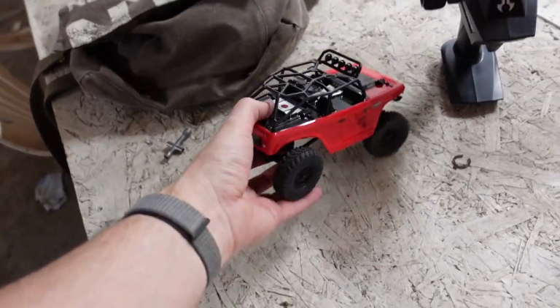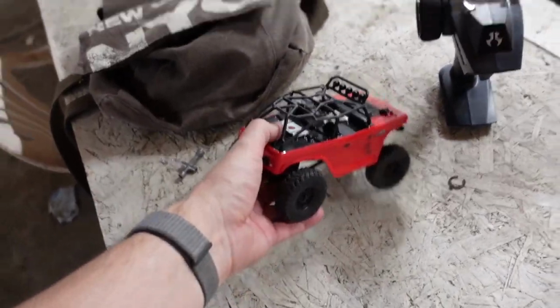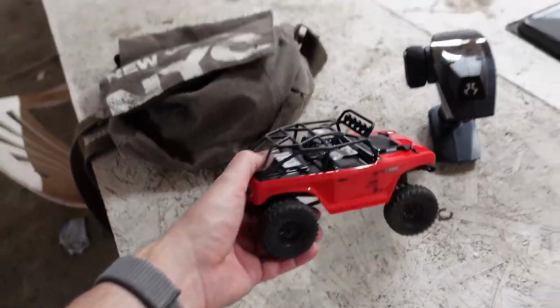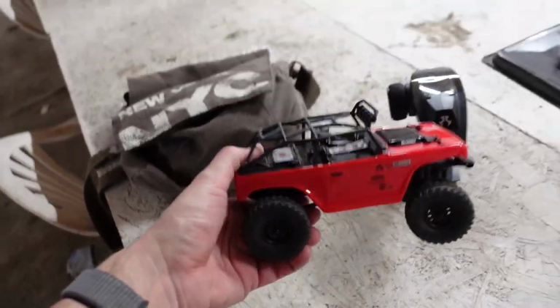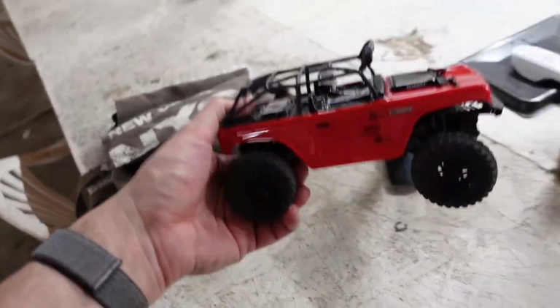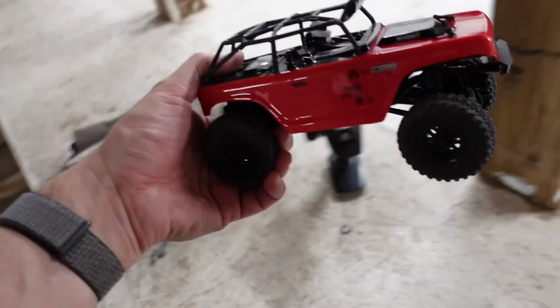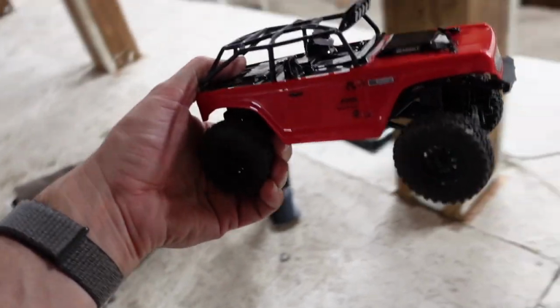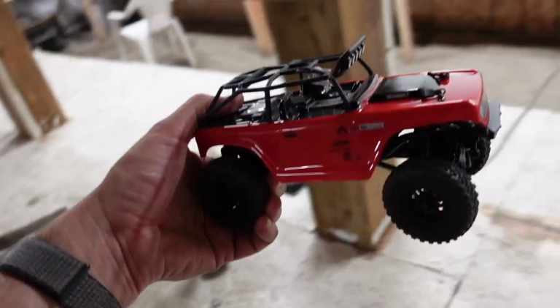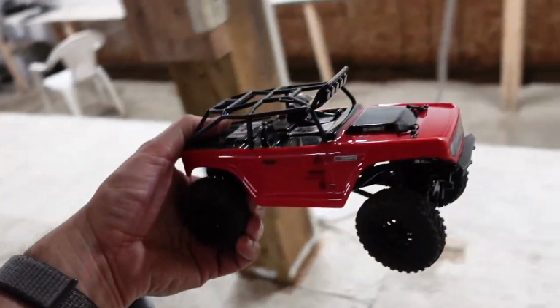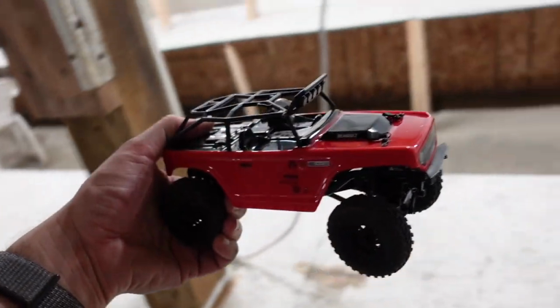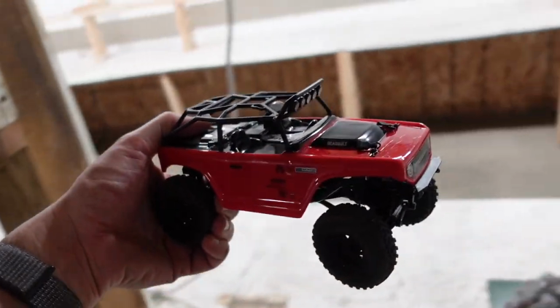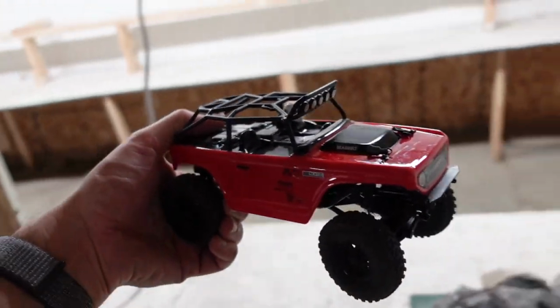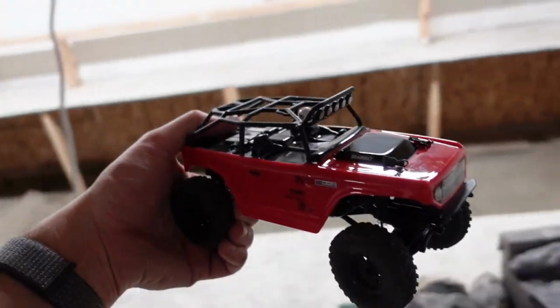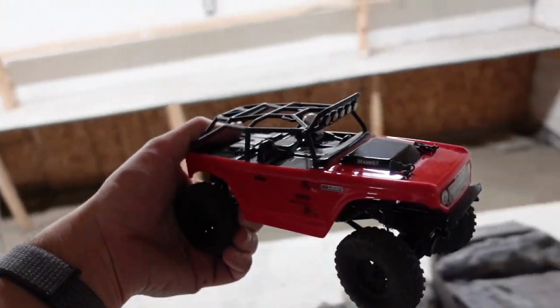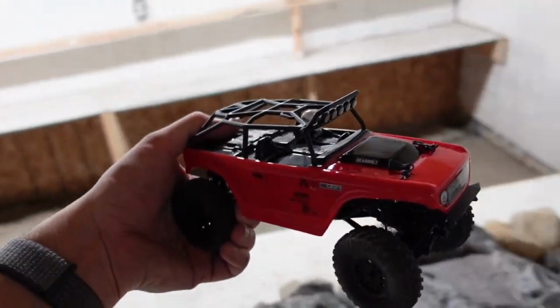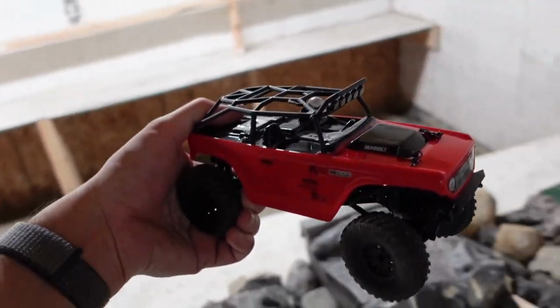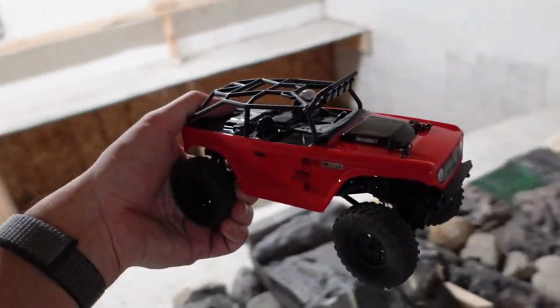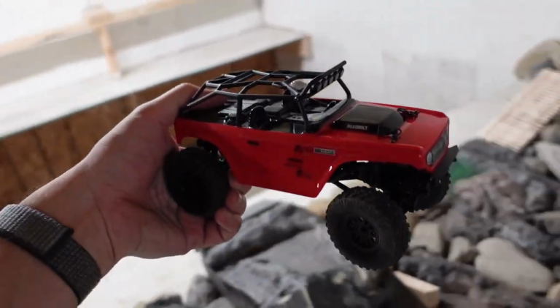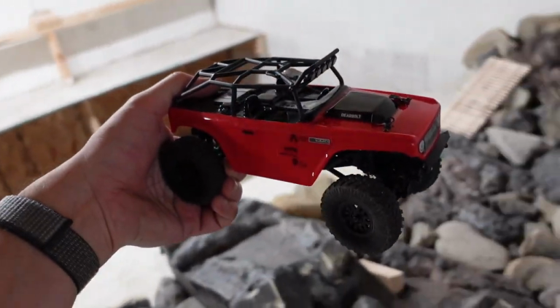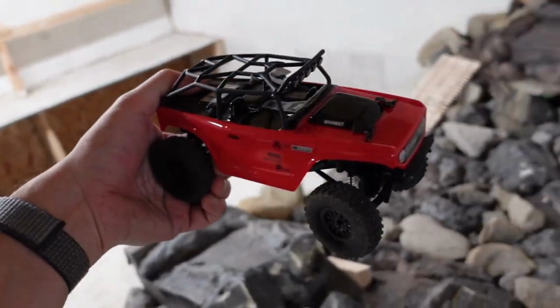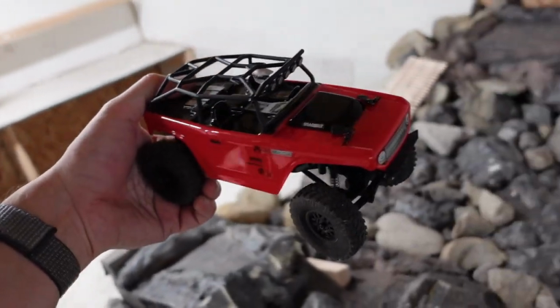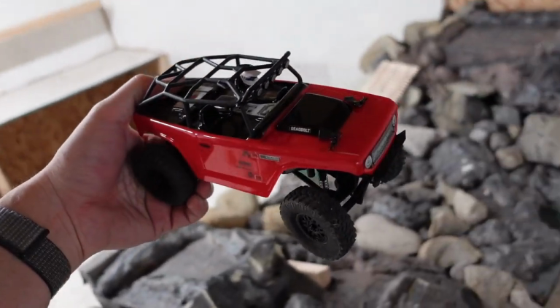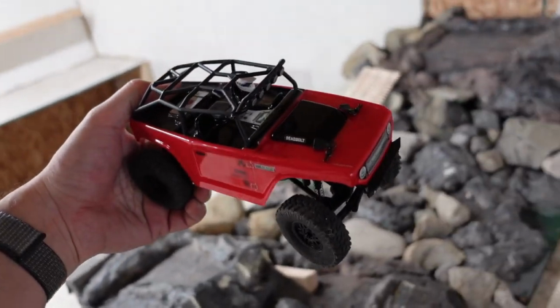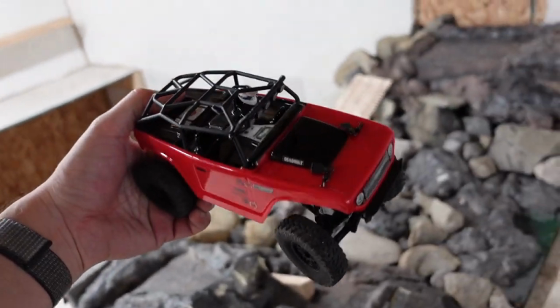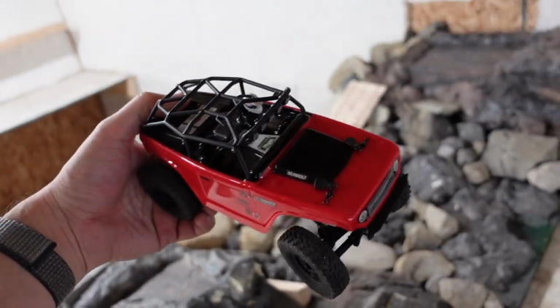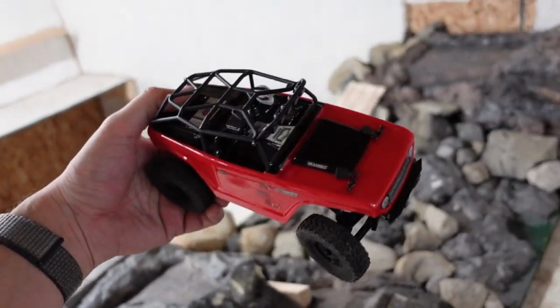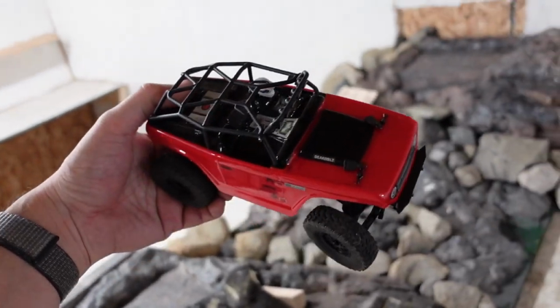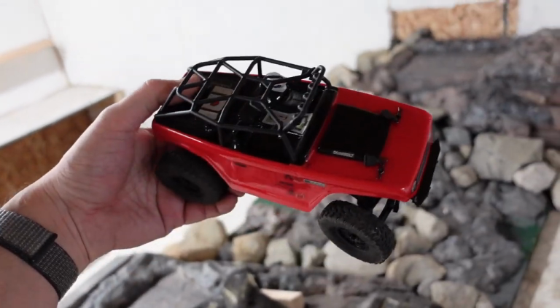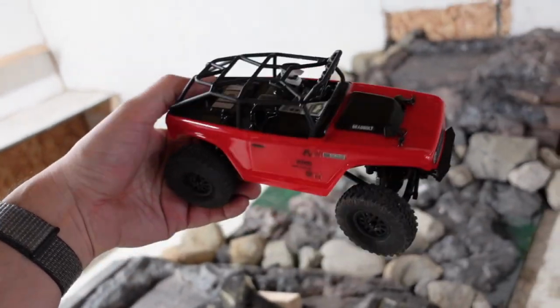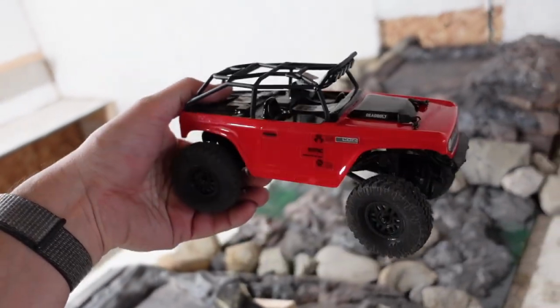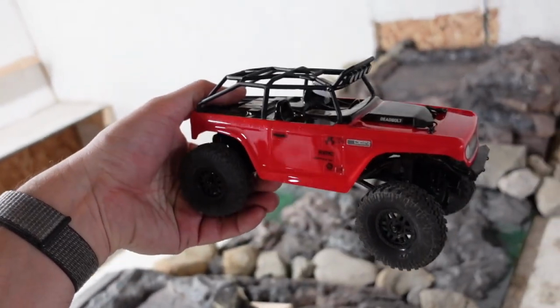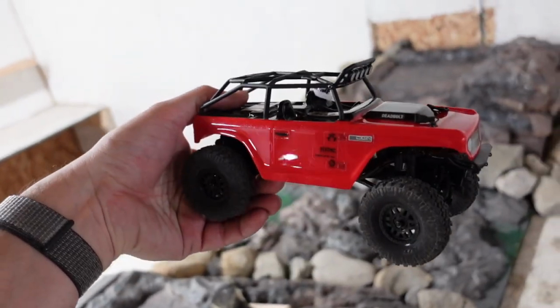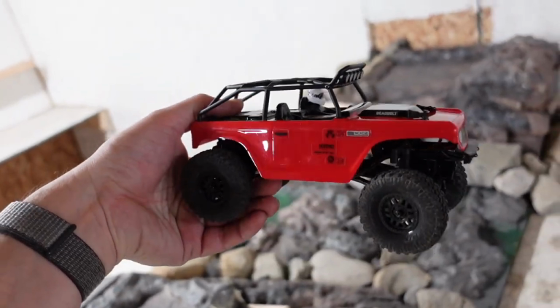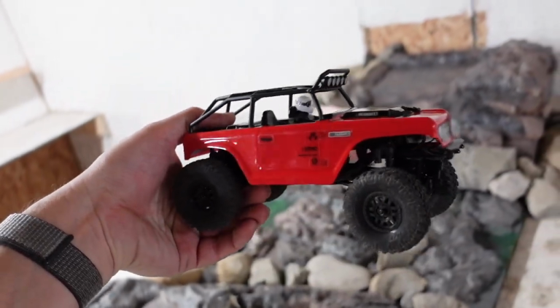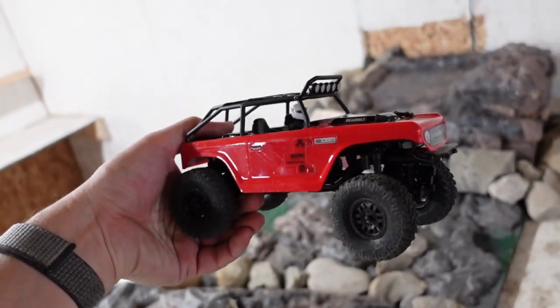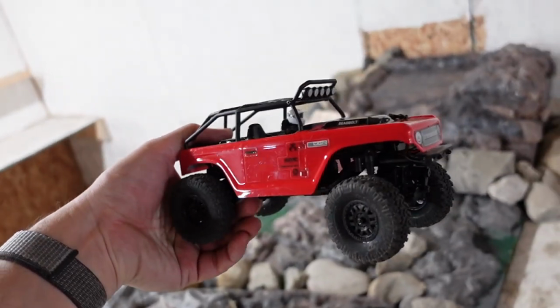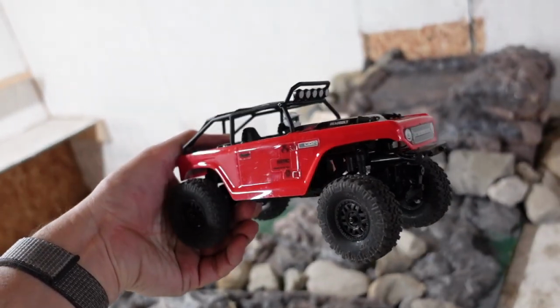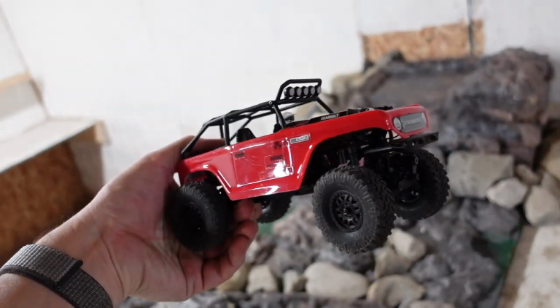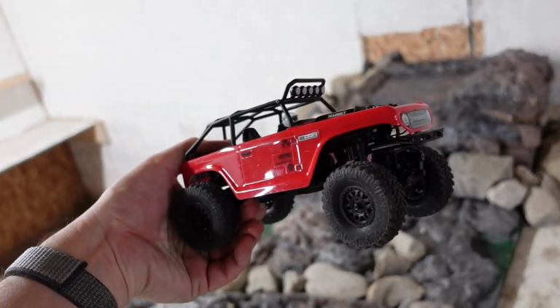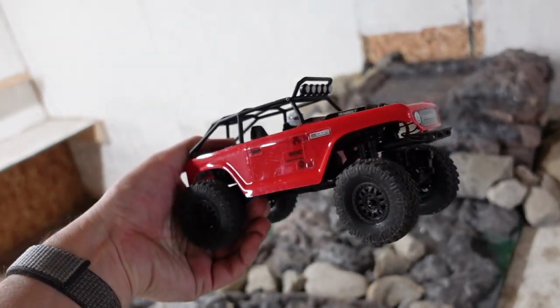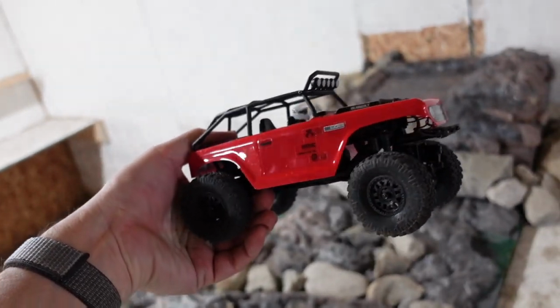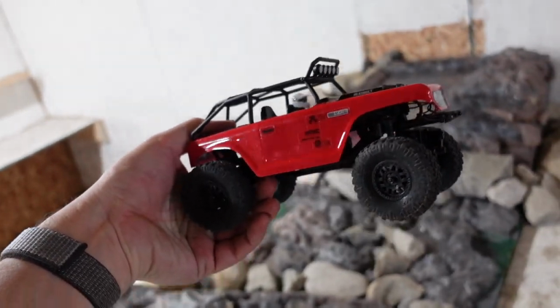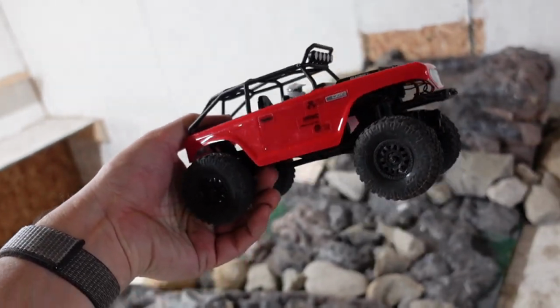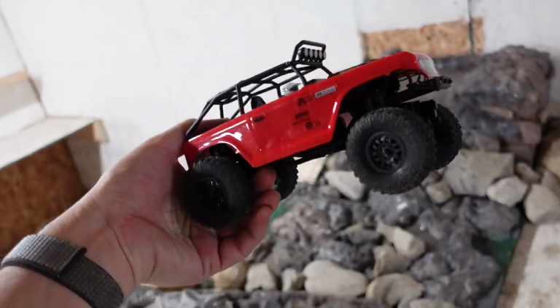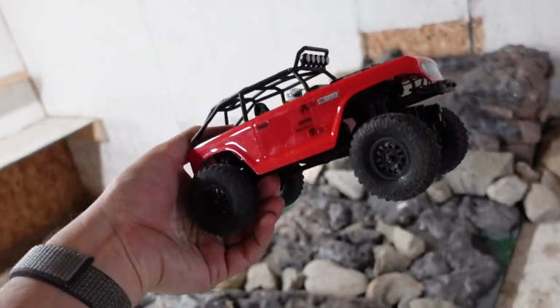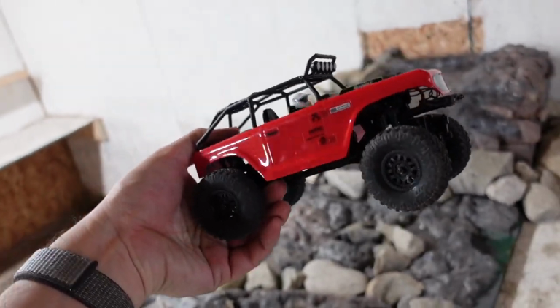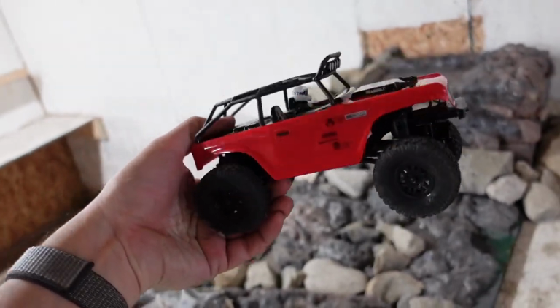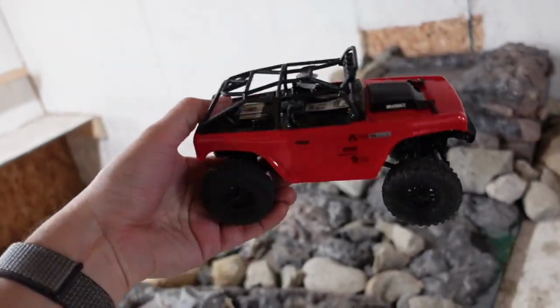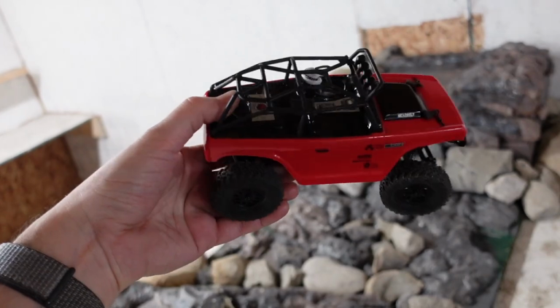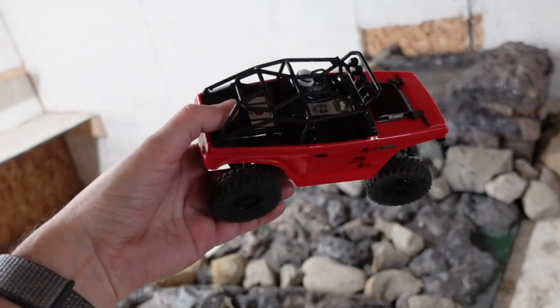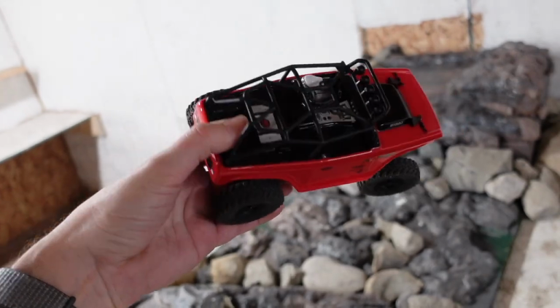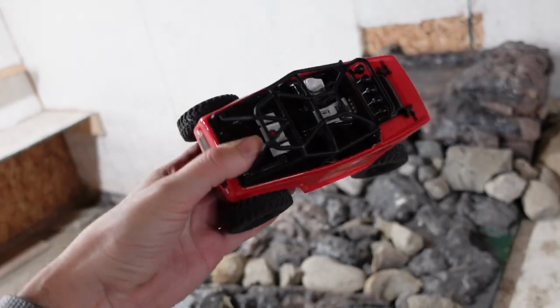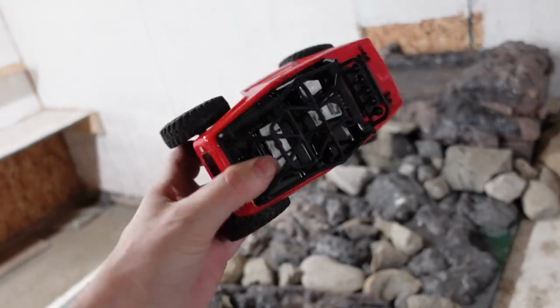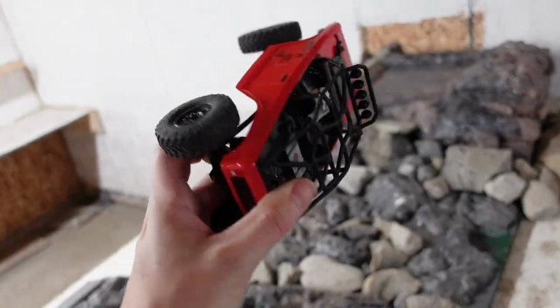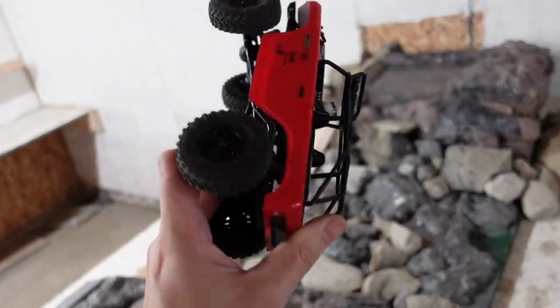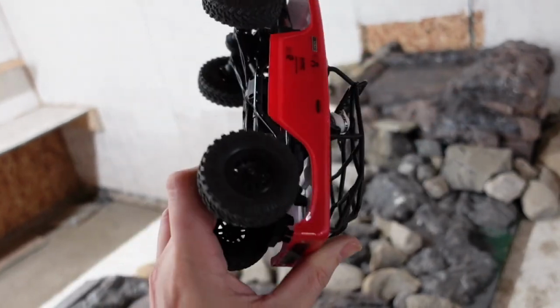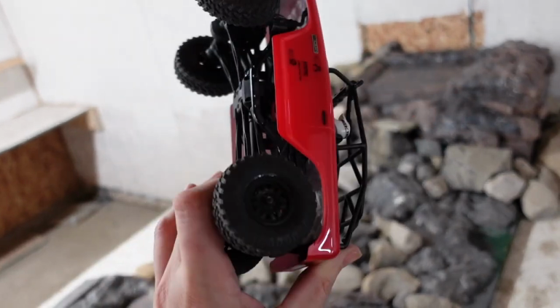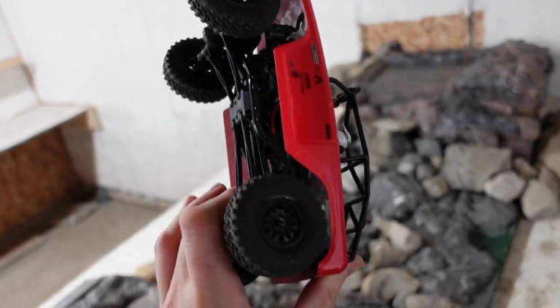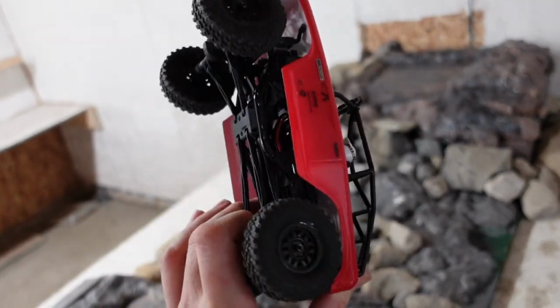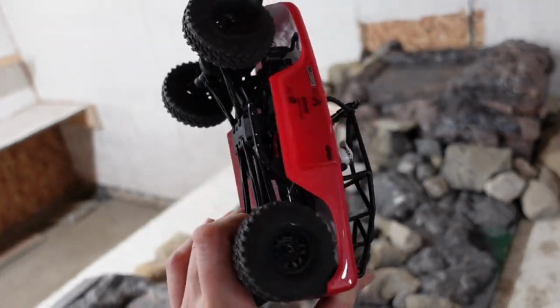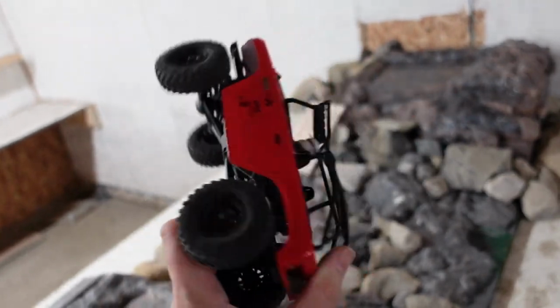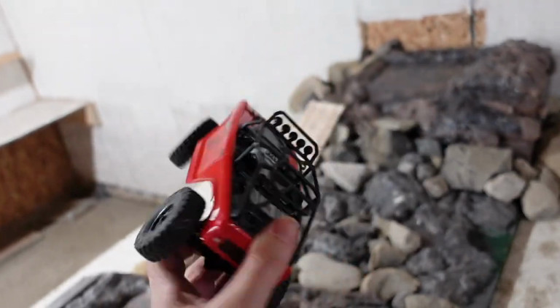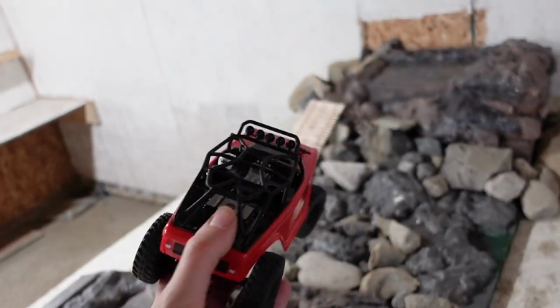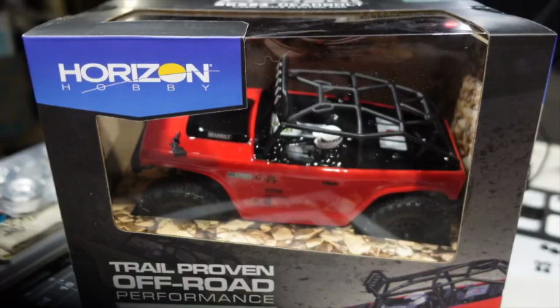I have the Axial SCX24 Deadbolt. This is the original Axial SCX24. It has no modifications to it.